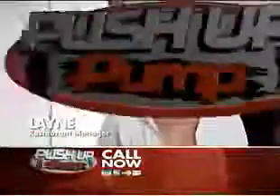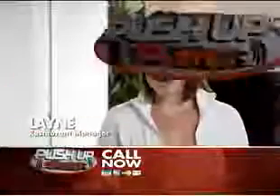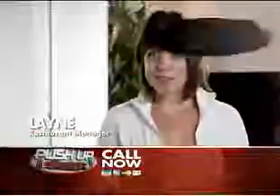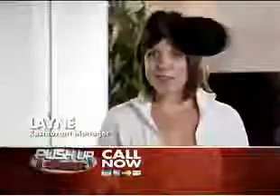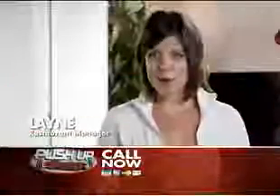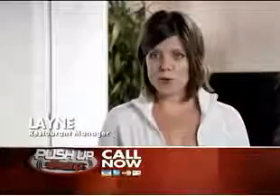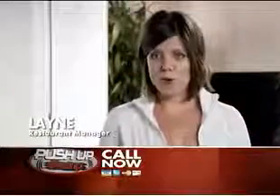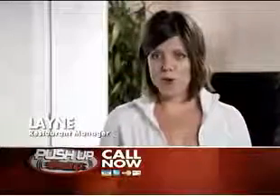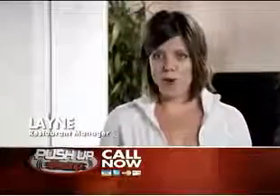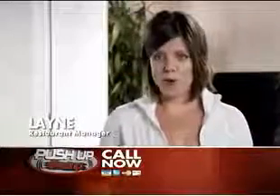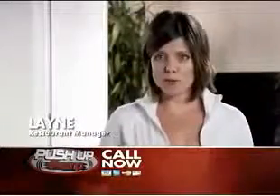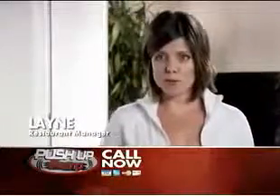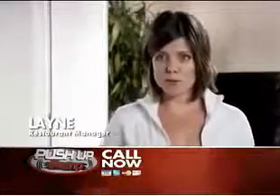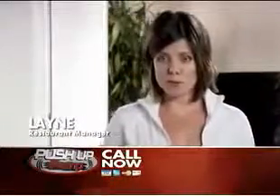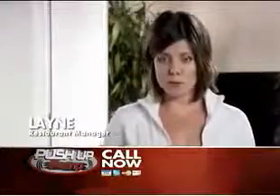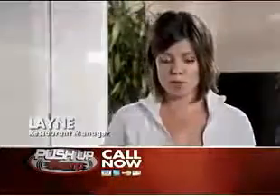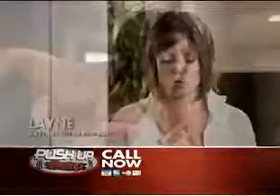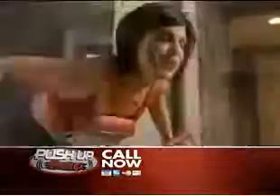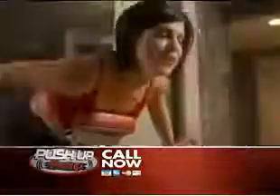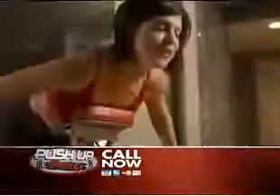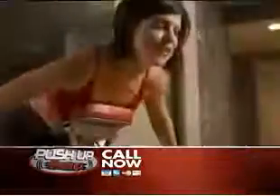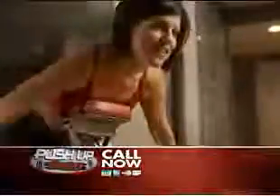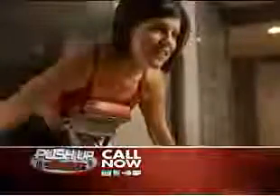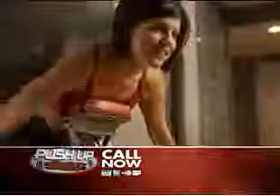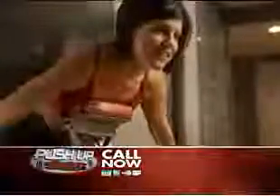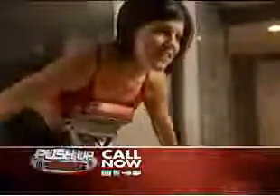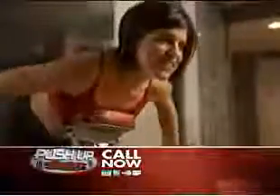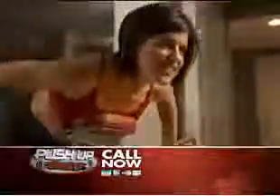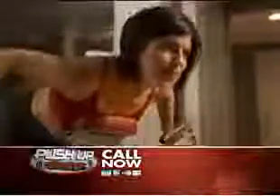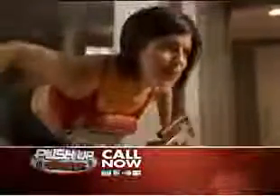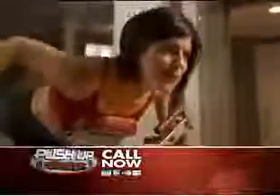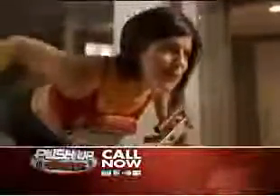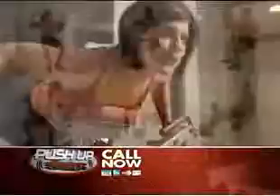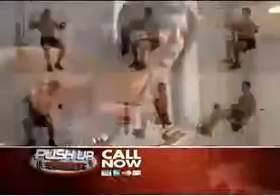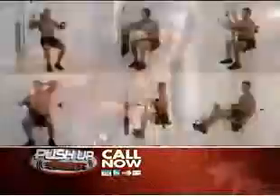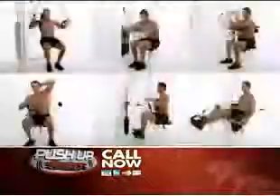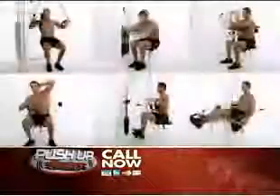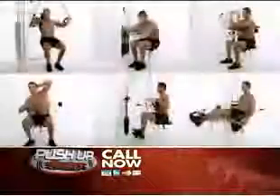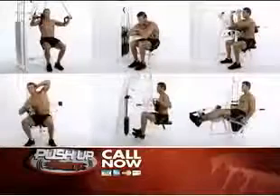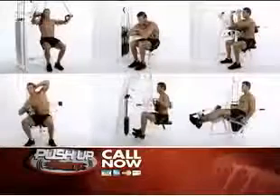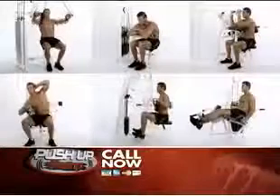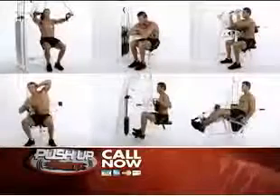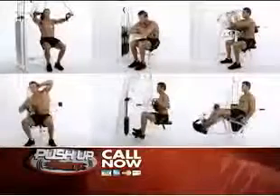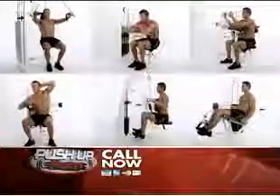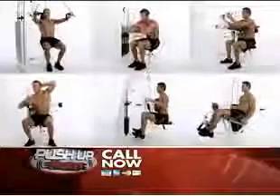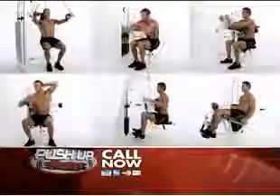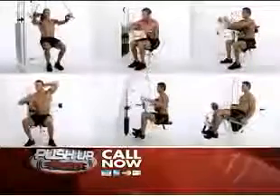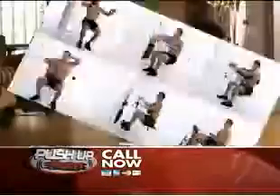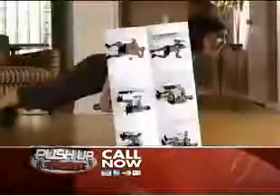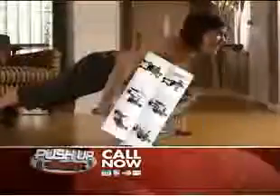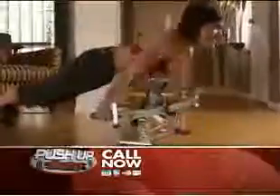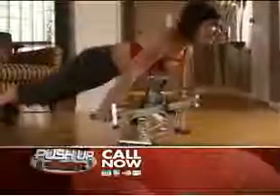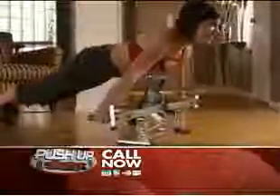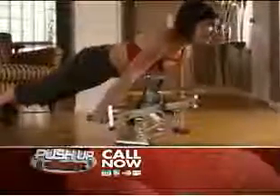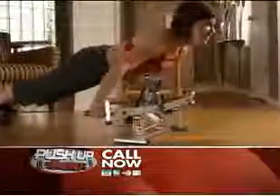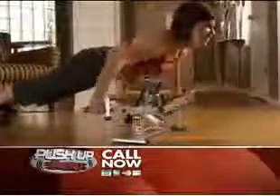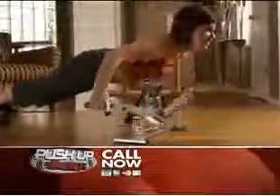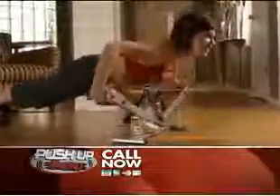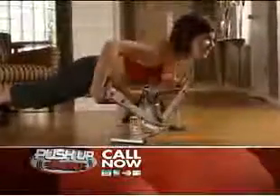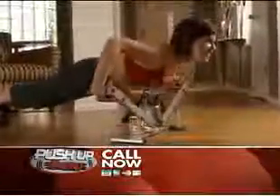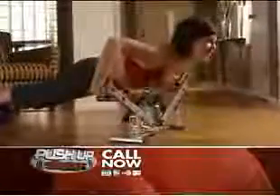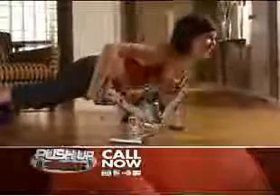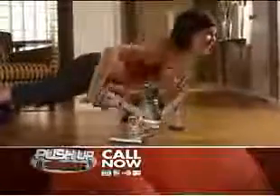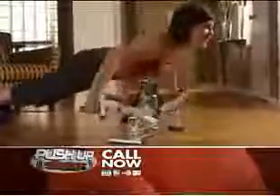I can tone my arms, shoulders, back, legs, chest, even my abs. It's like having a gym full of machines in my house.